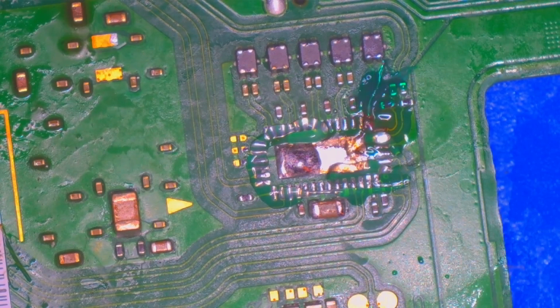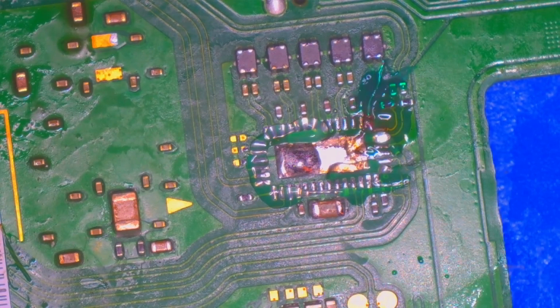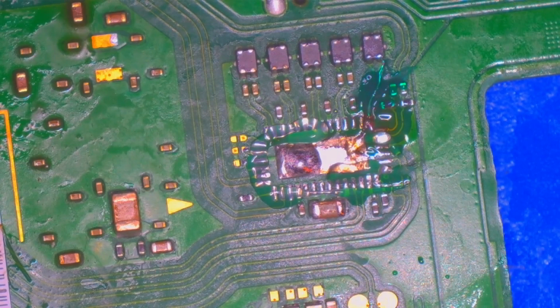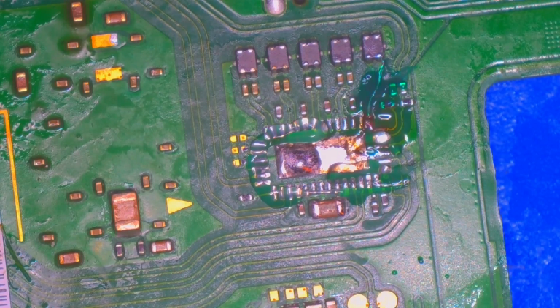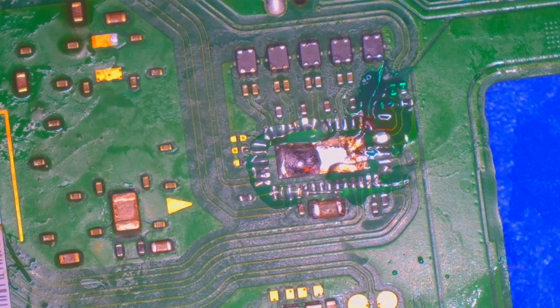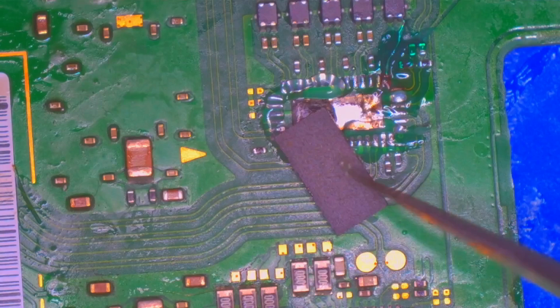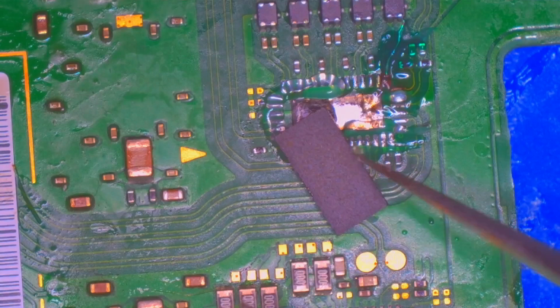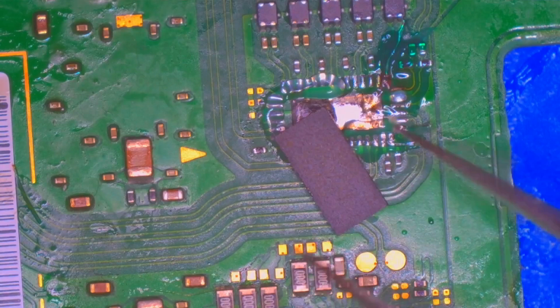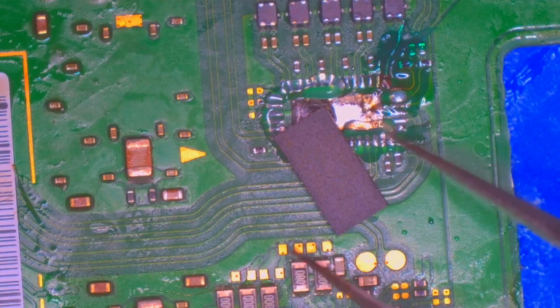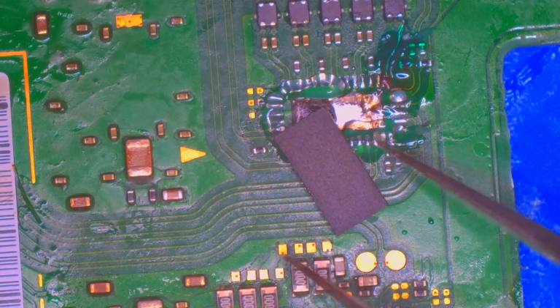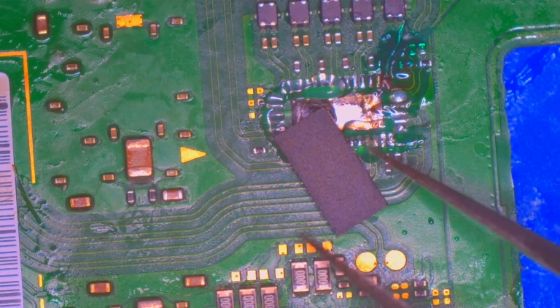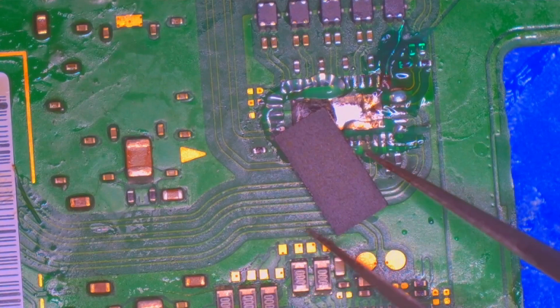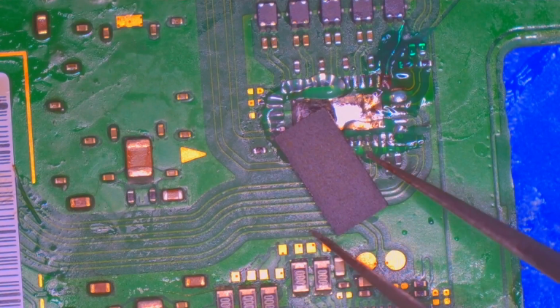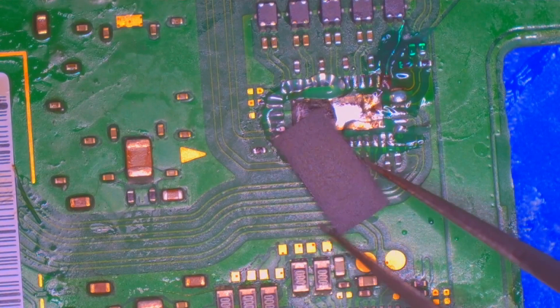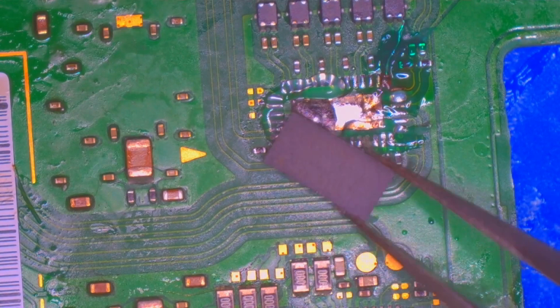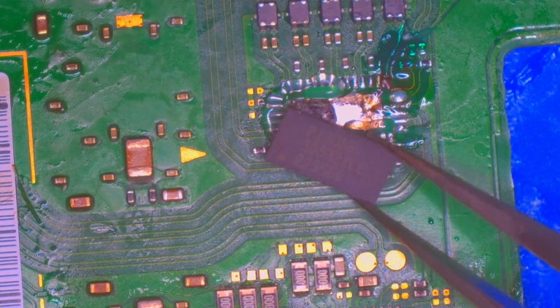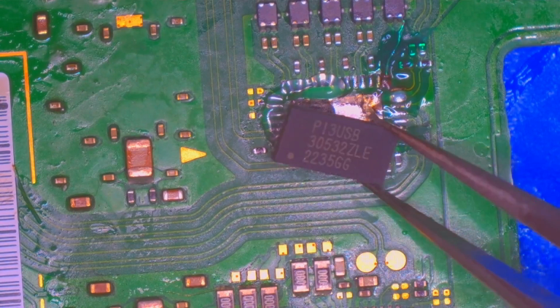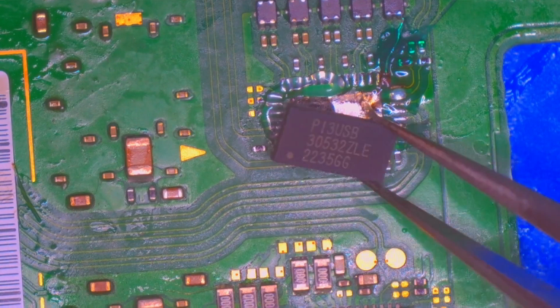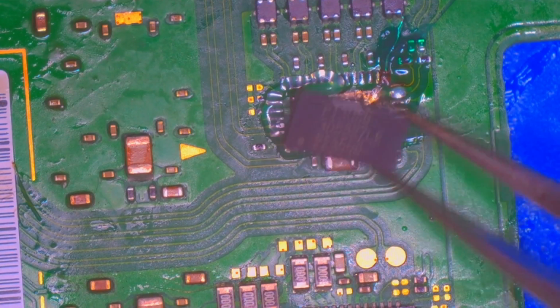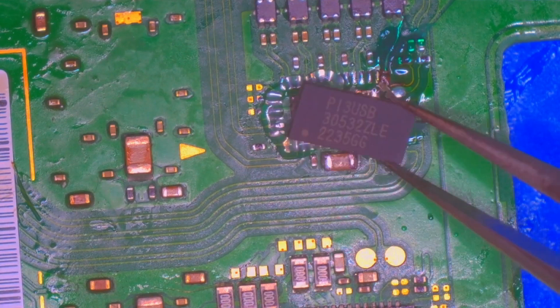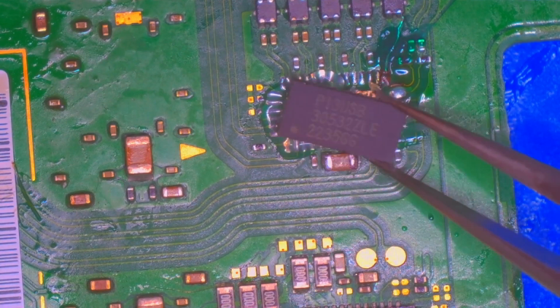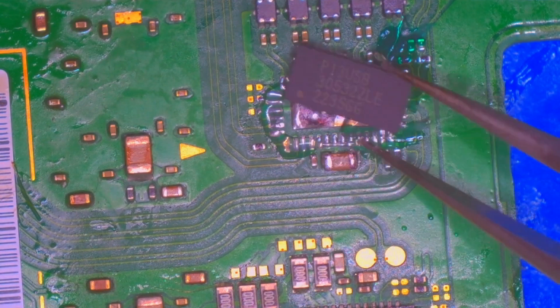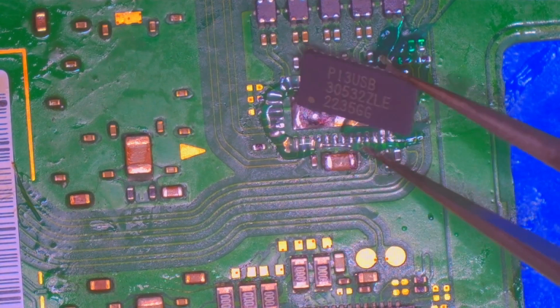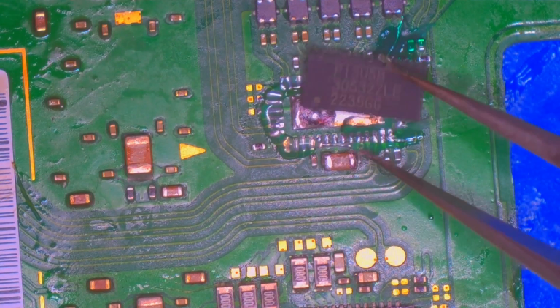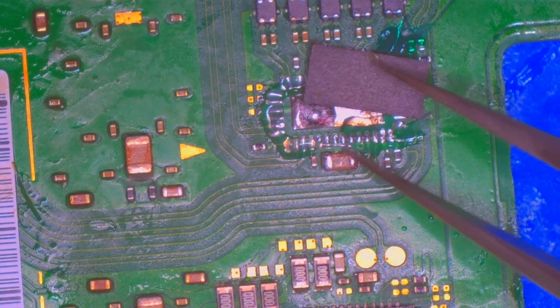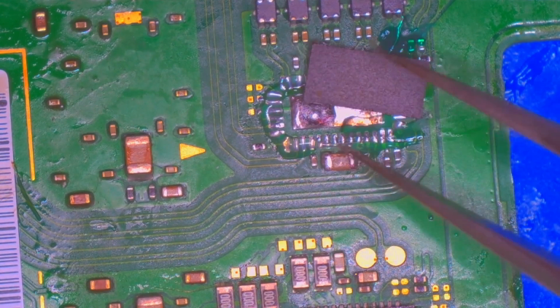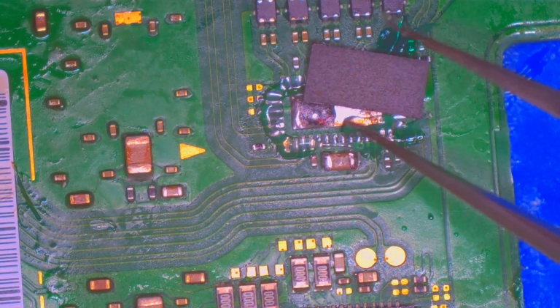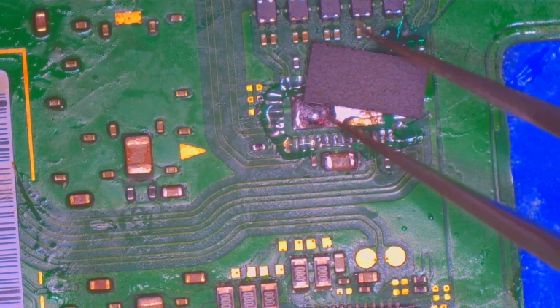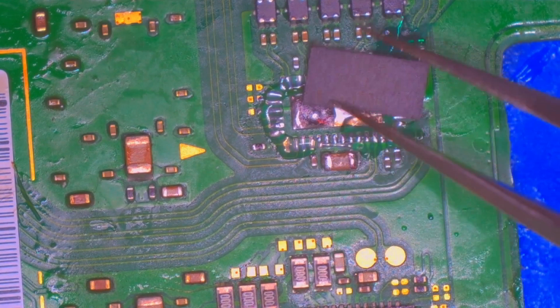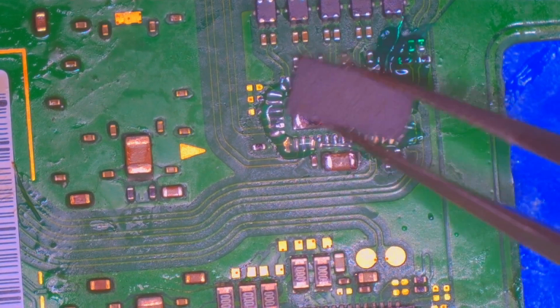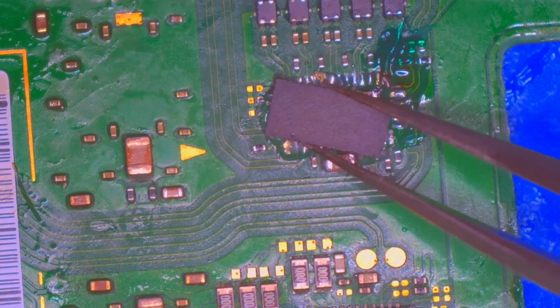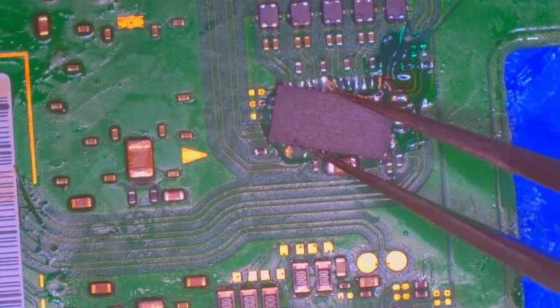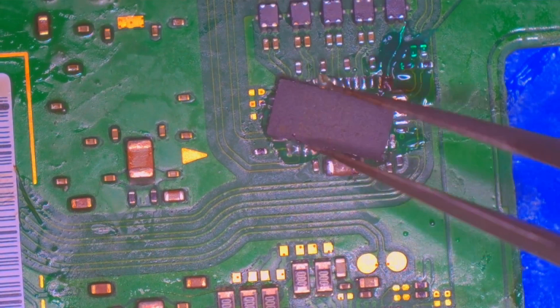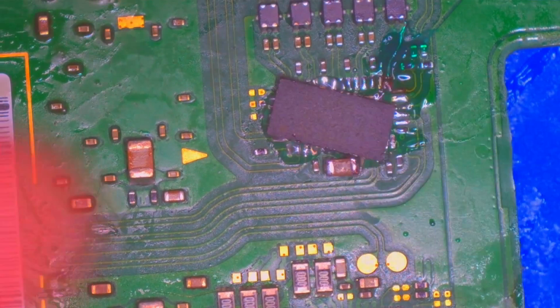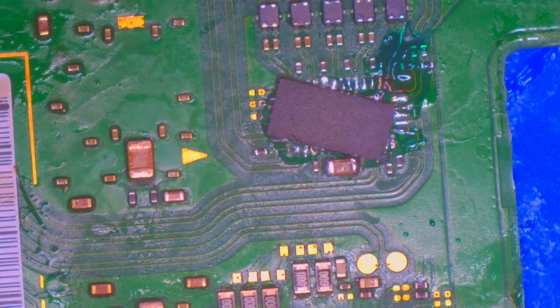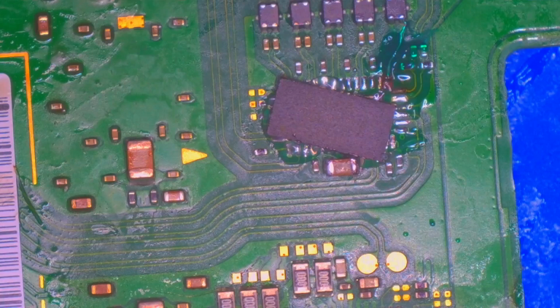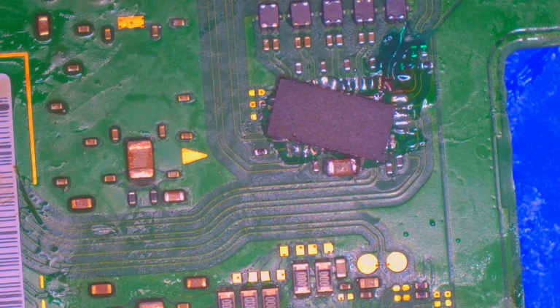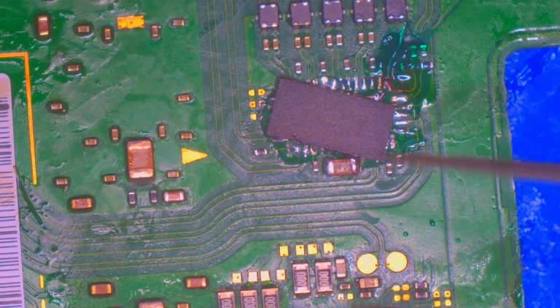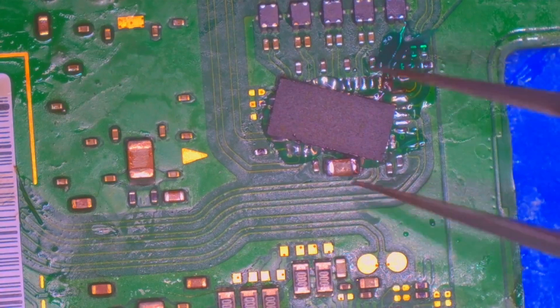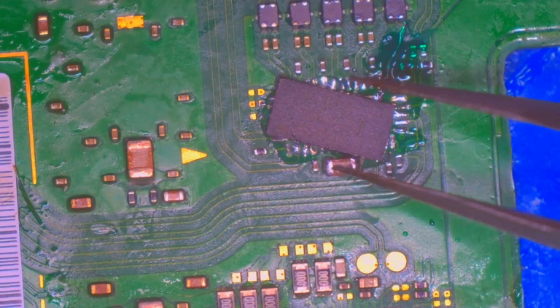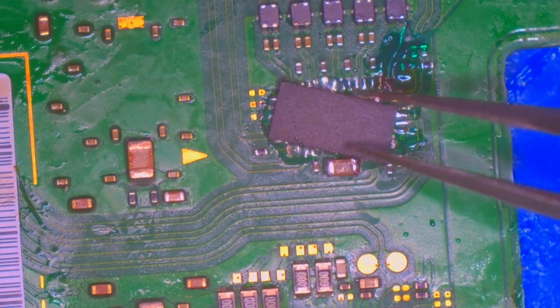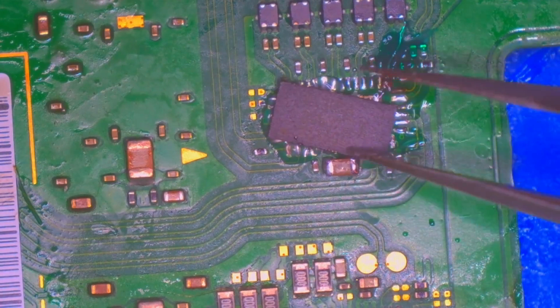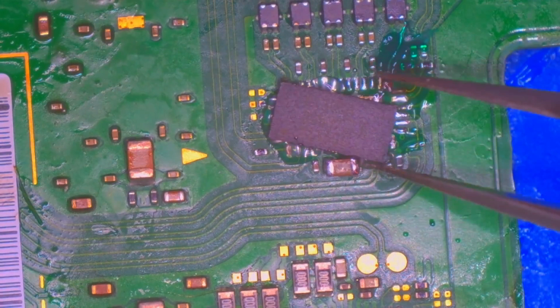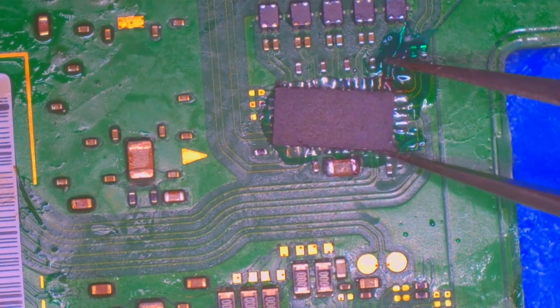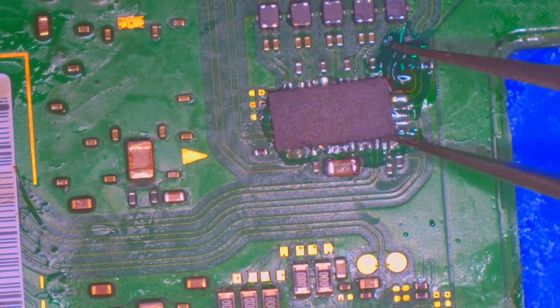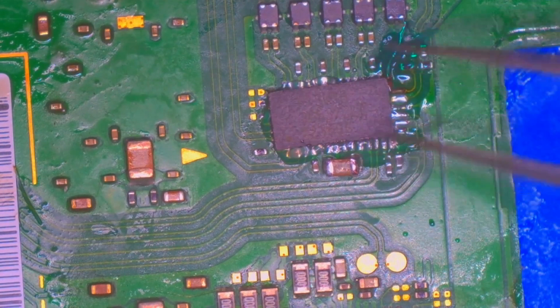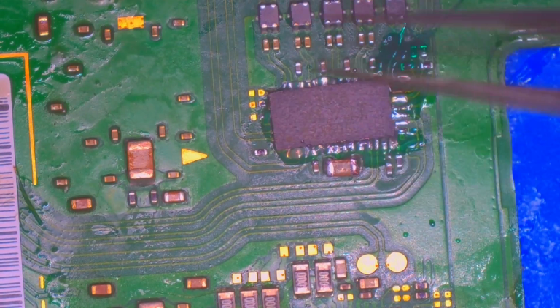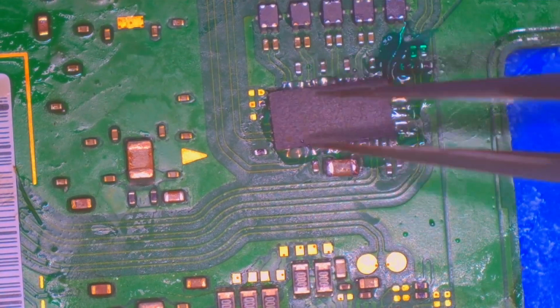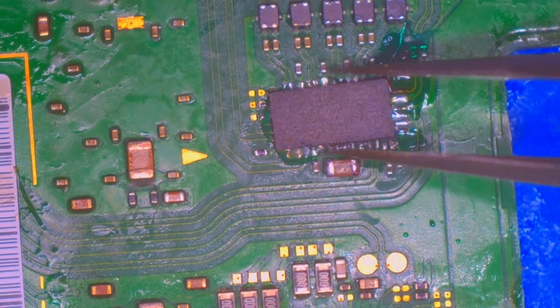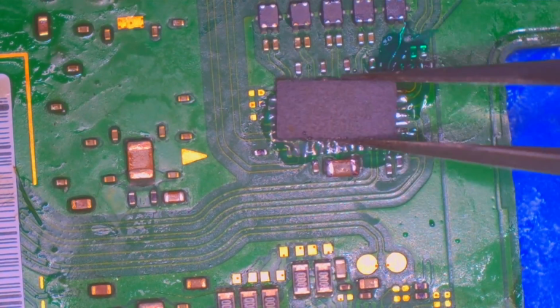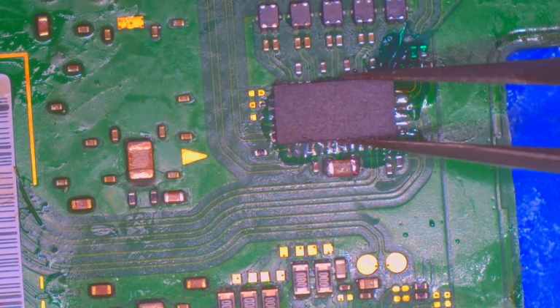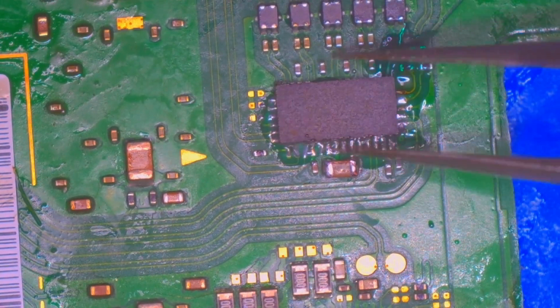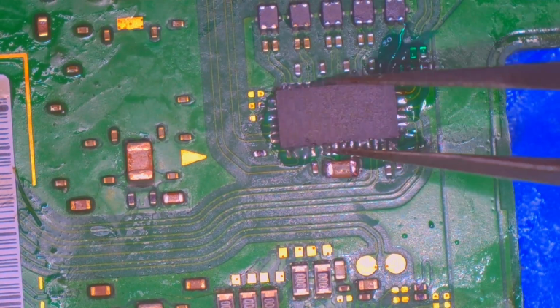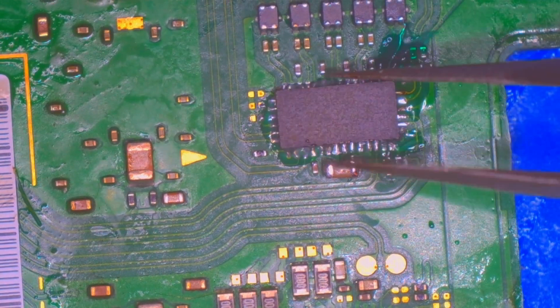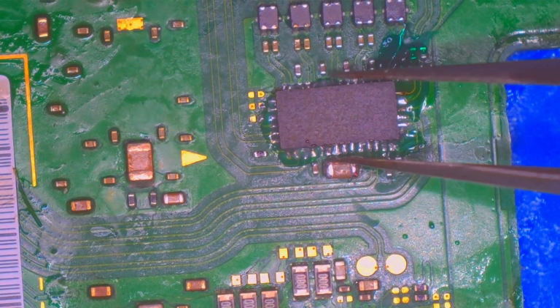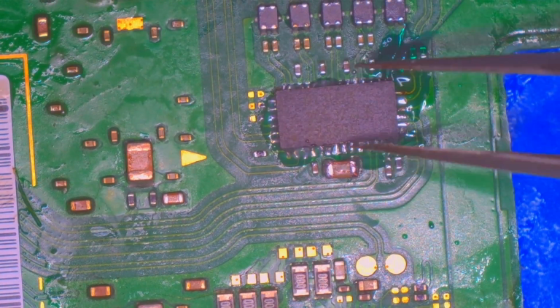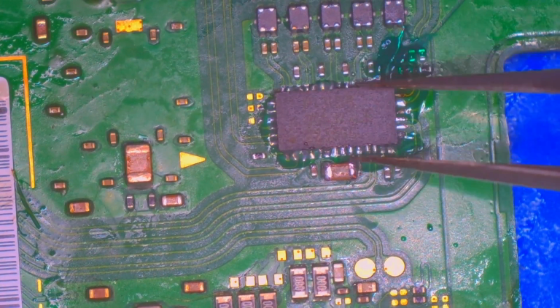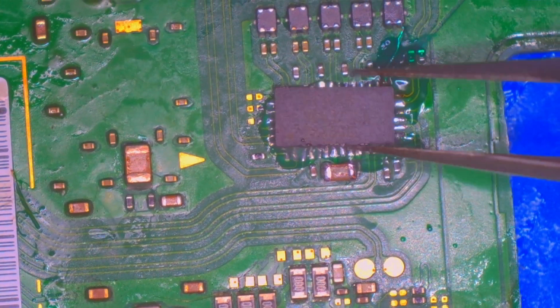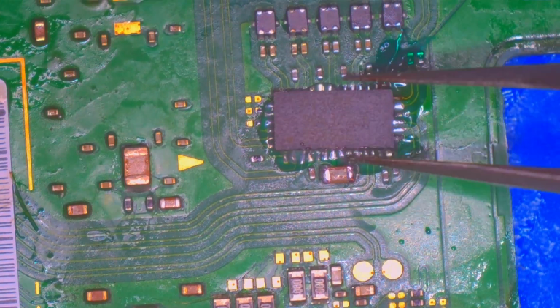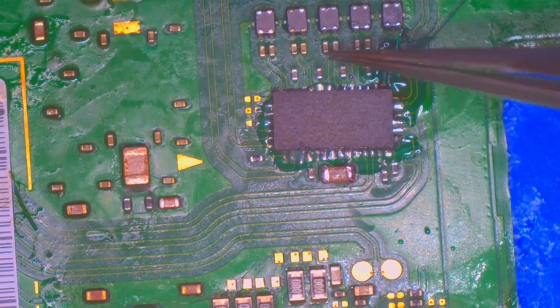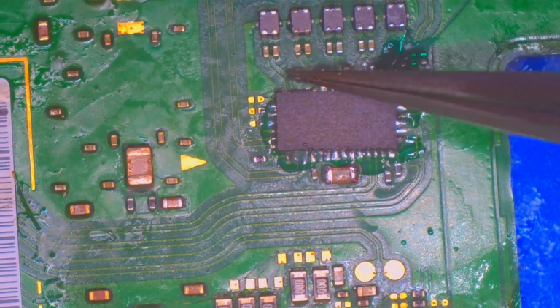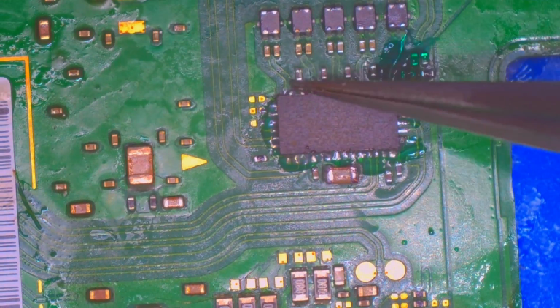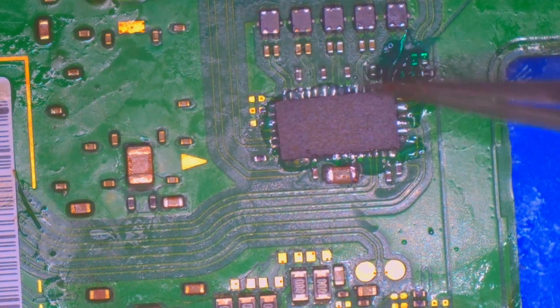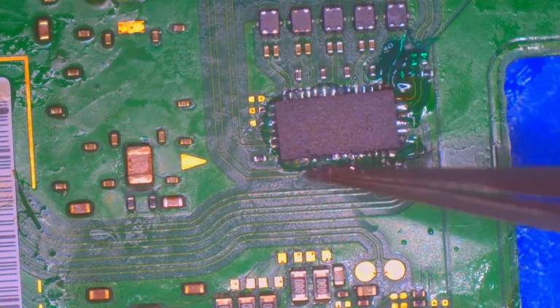With the wire tinned in place and the other pads tinned, we can come in with our new P13 chip and solder it into place.